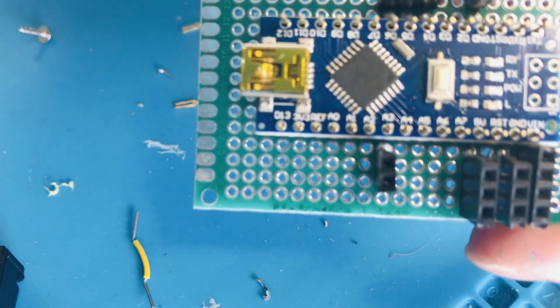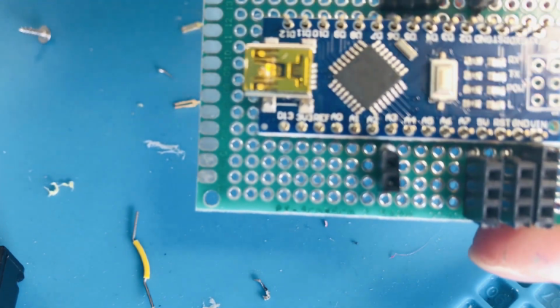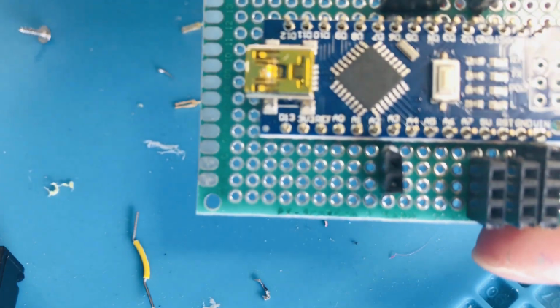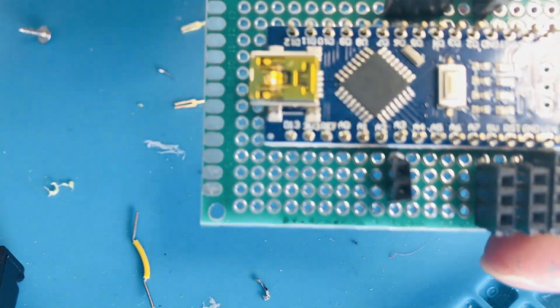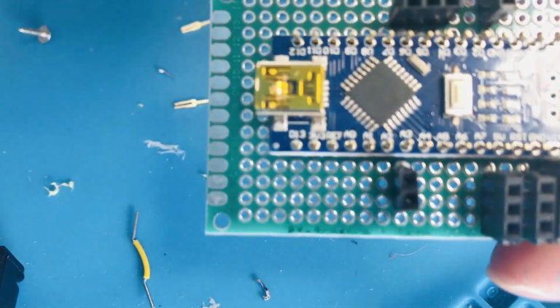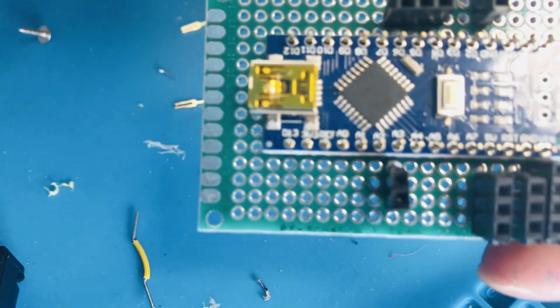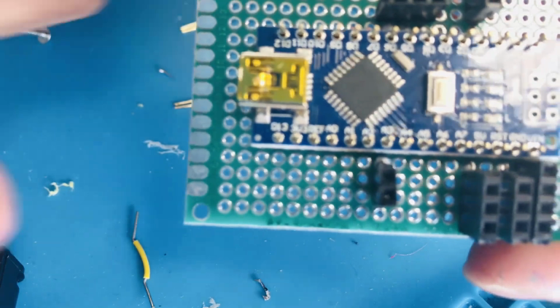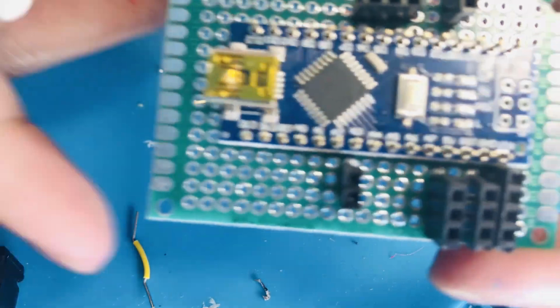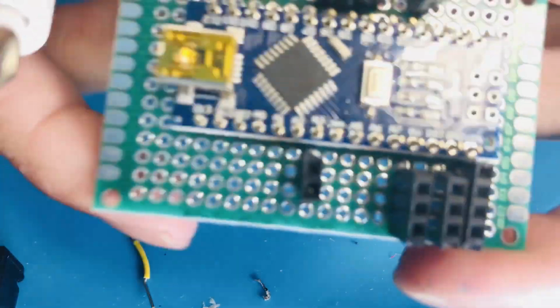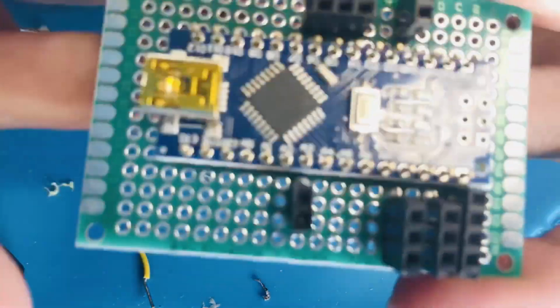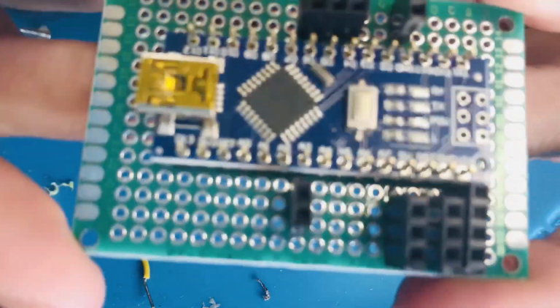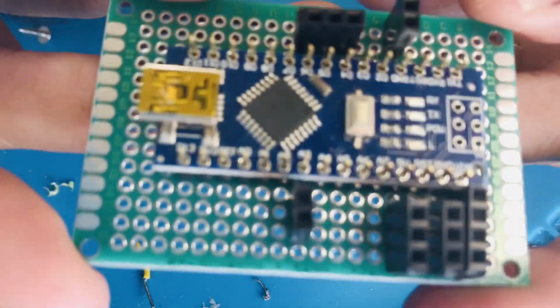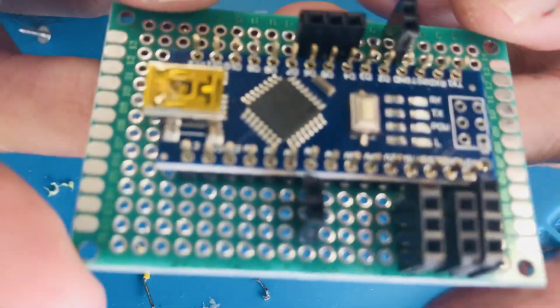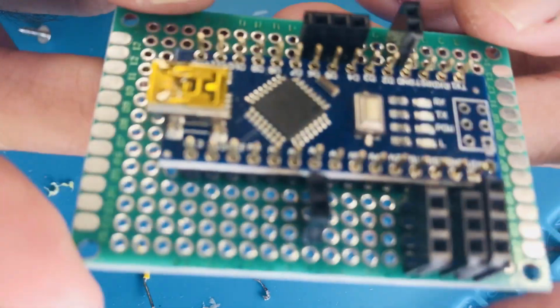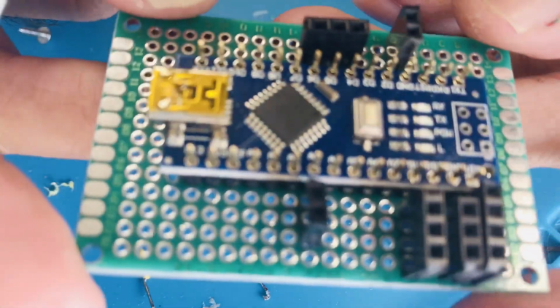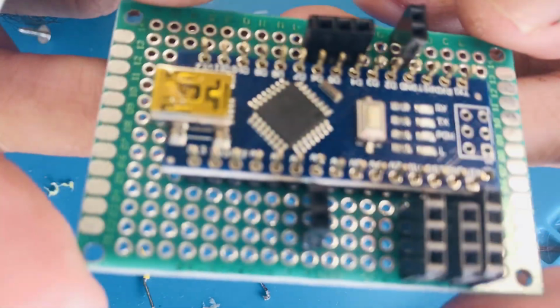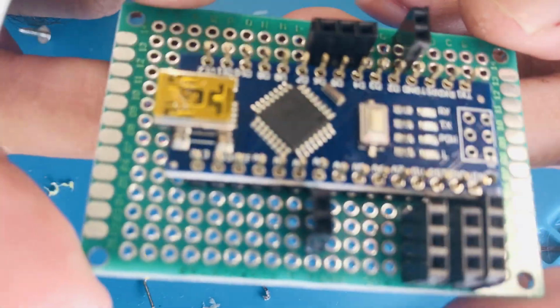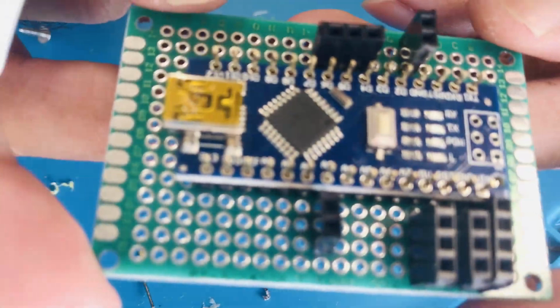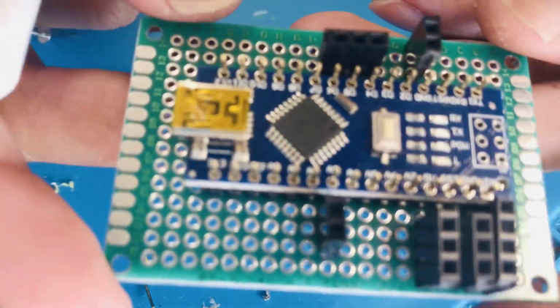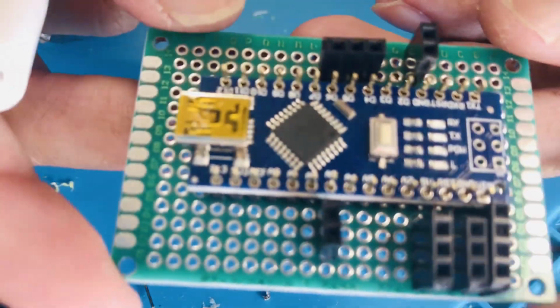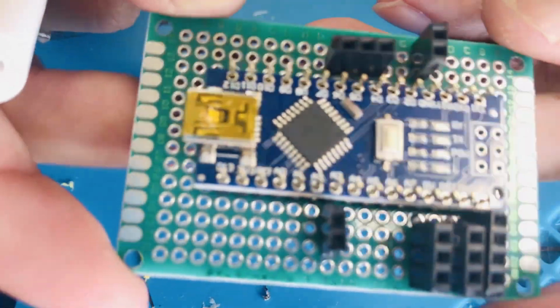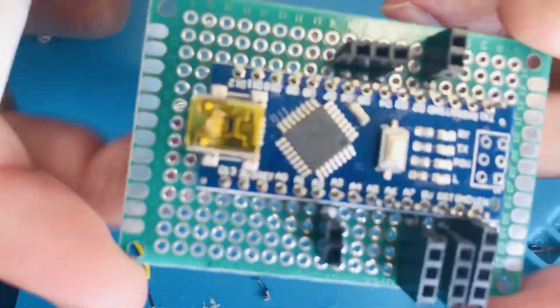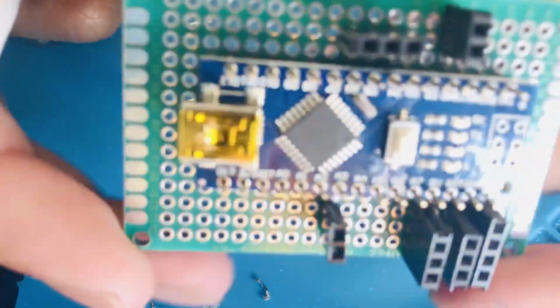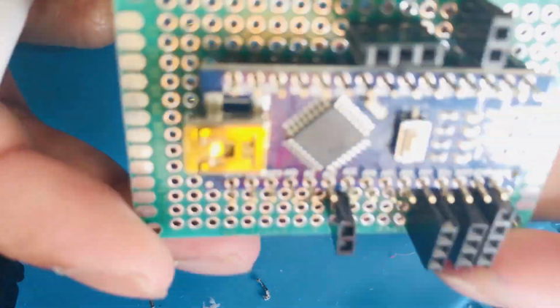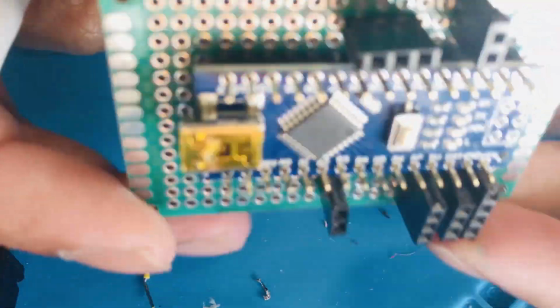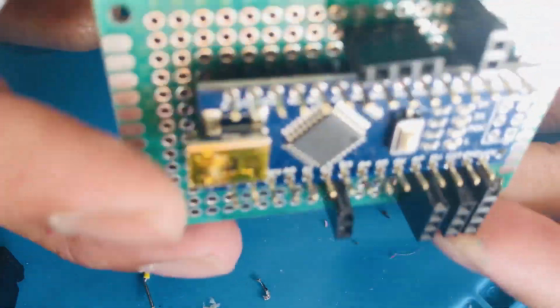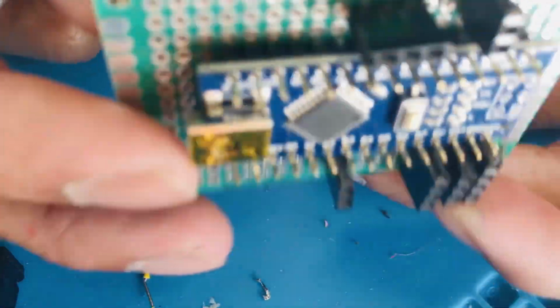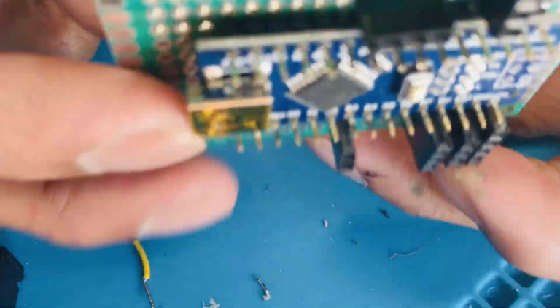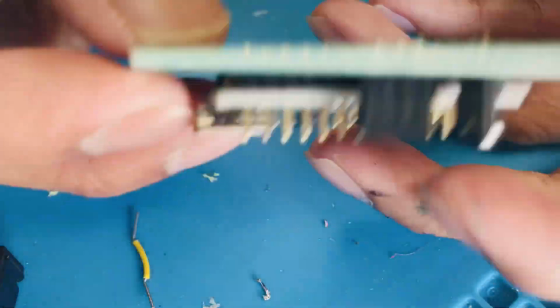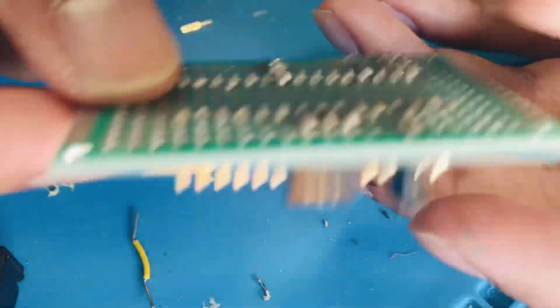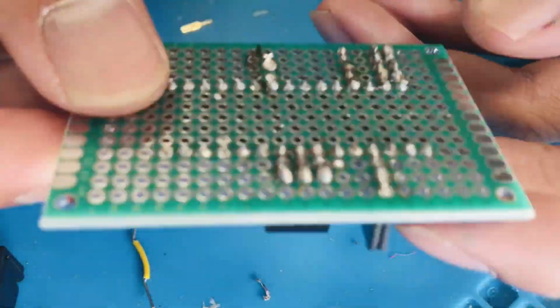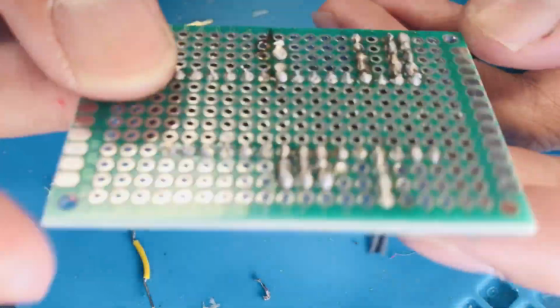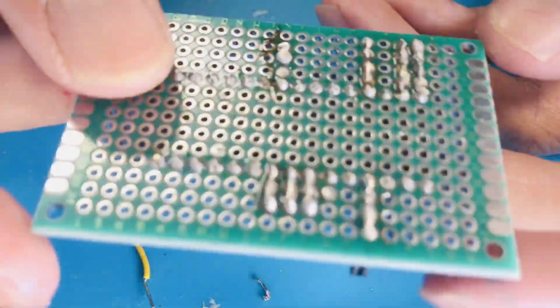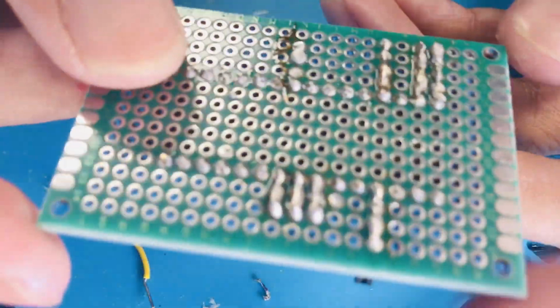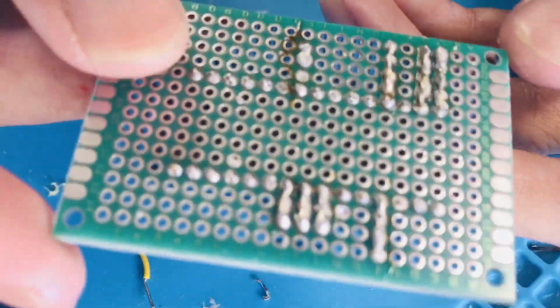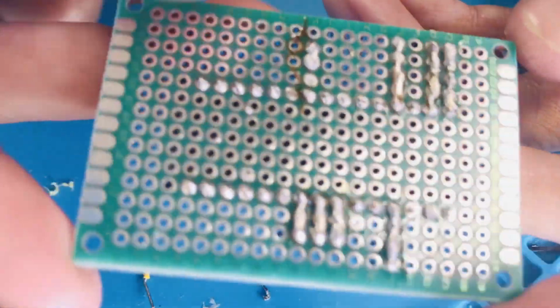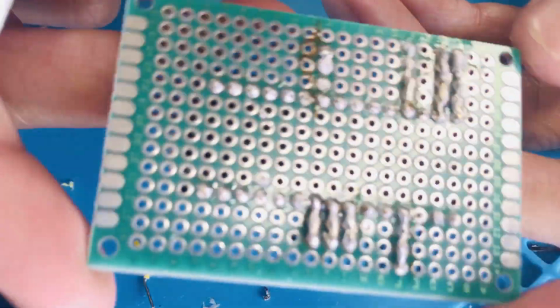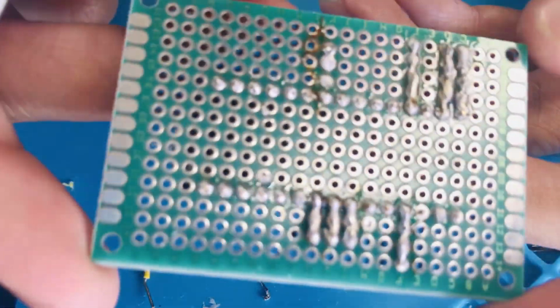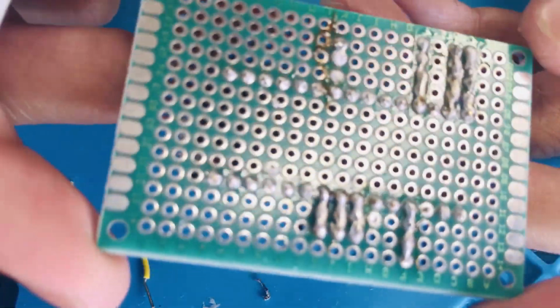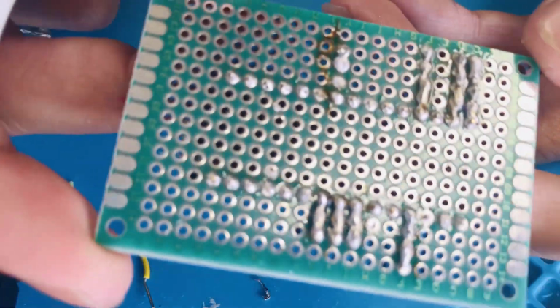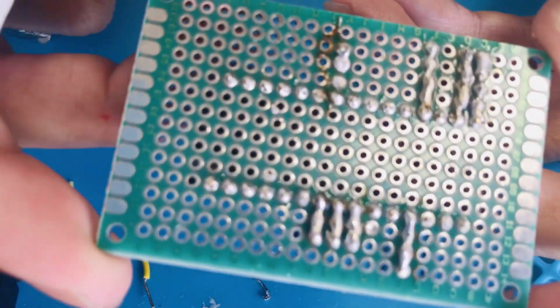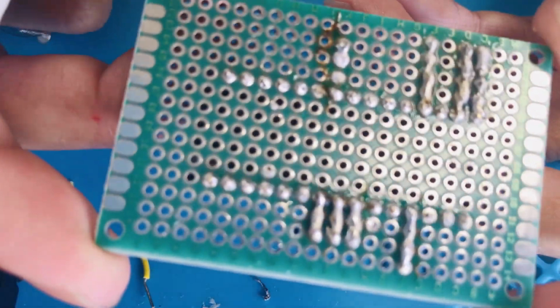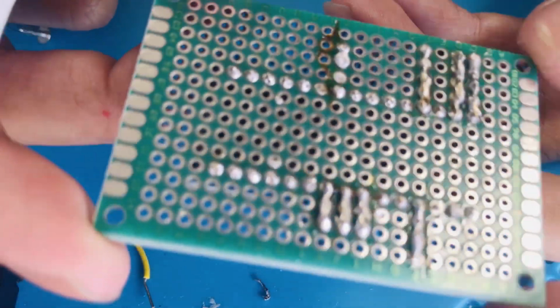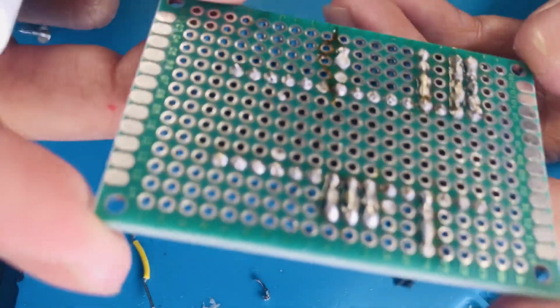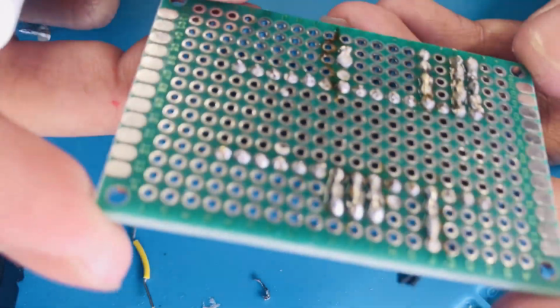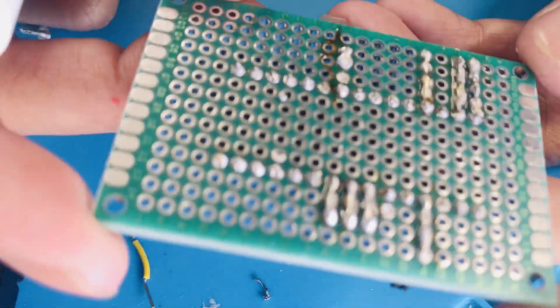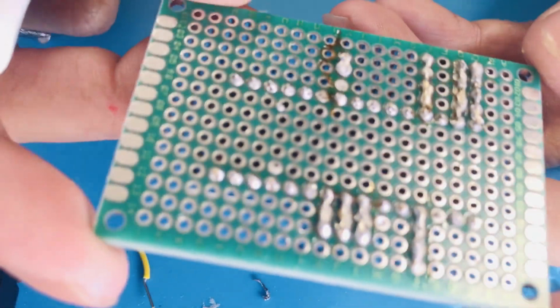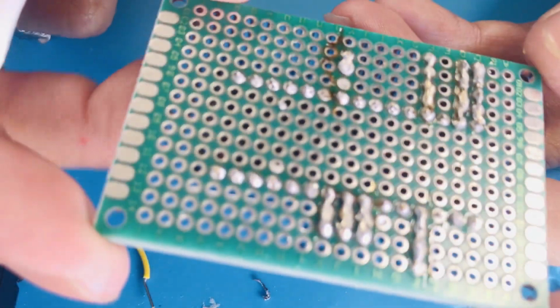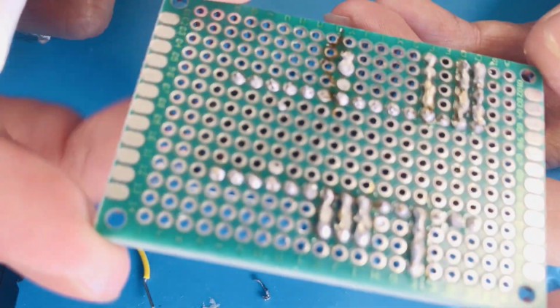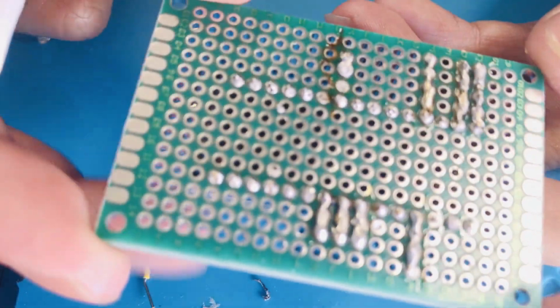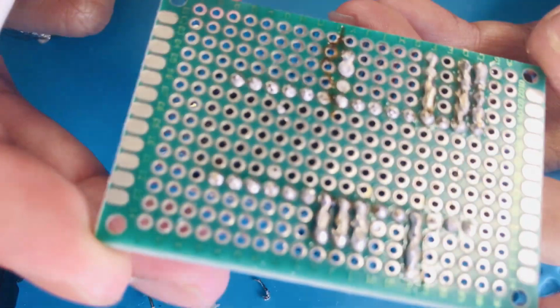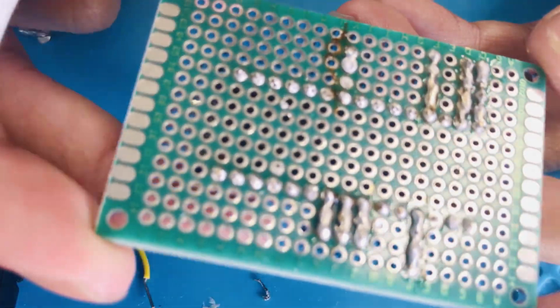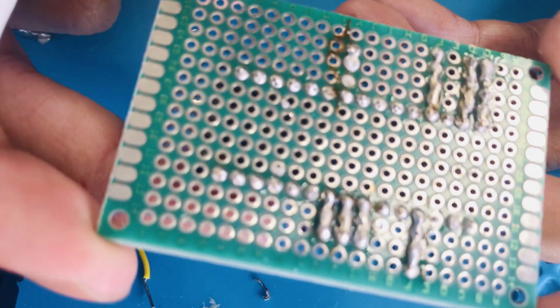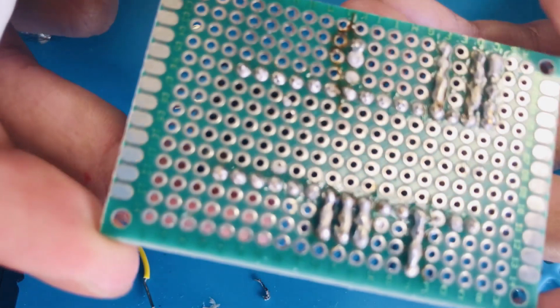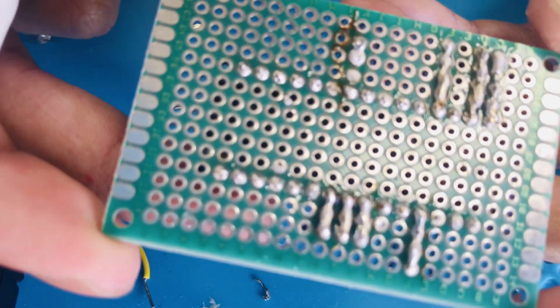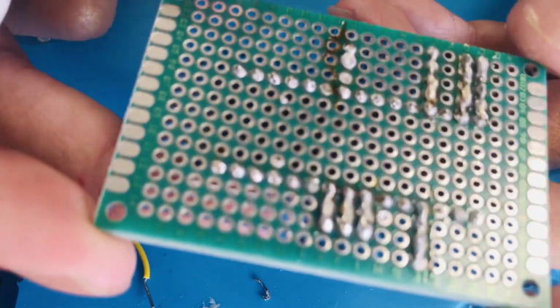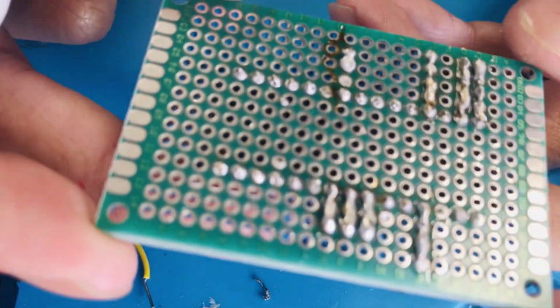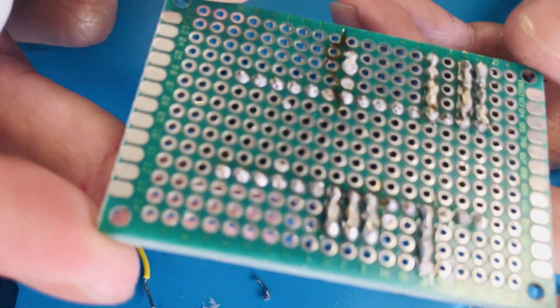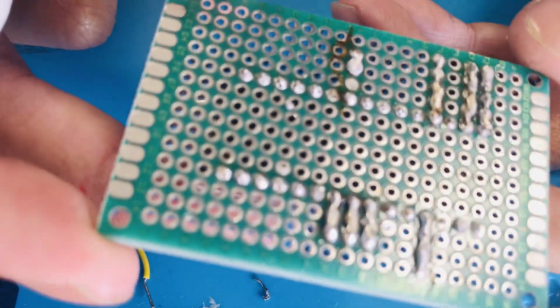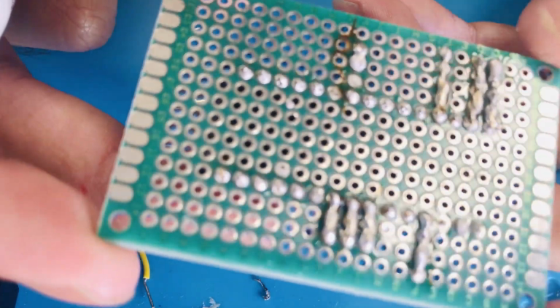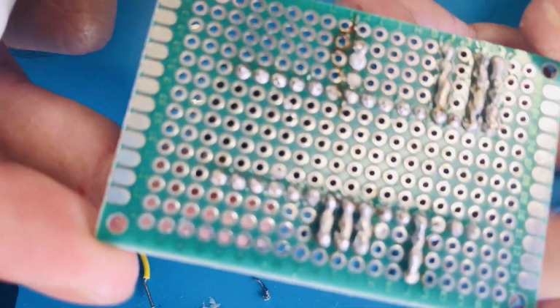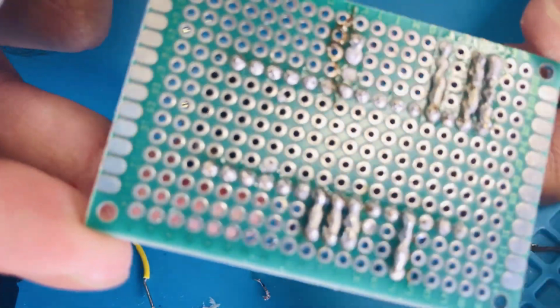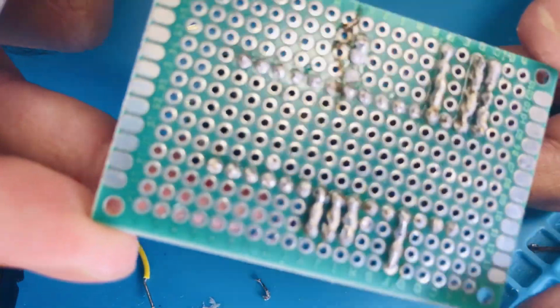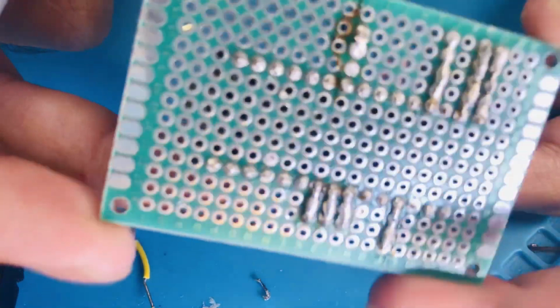And then we're going to use the 5V right here to supply power to the servo motor and the metal detector. Just make sure you get this part done nice and clean.